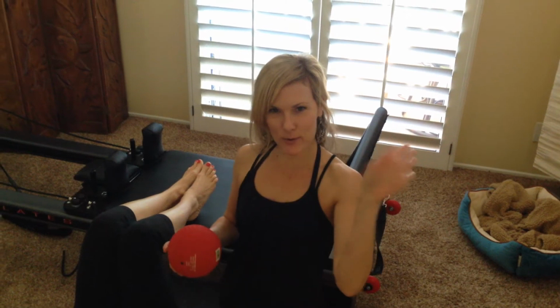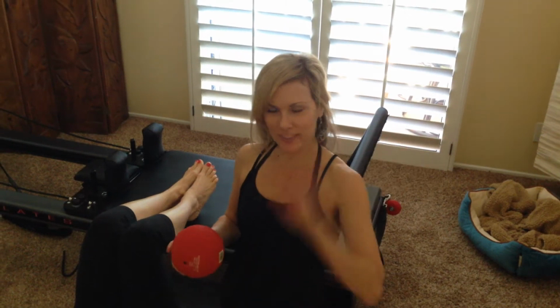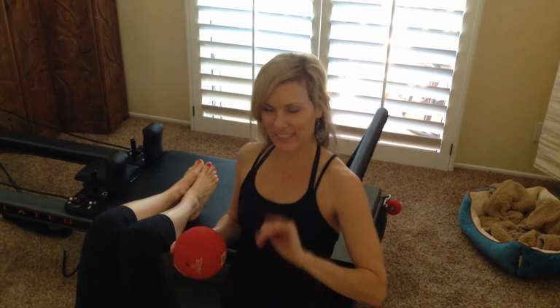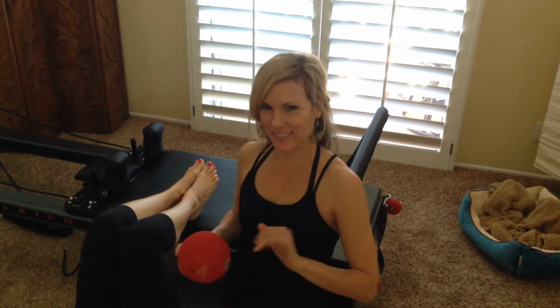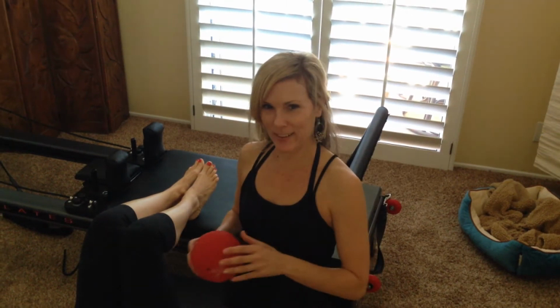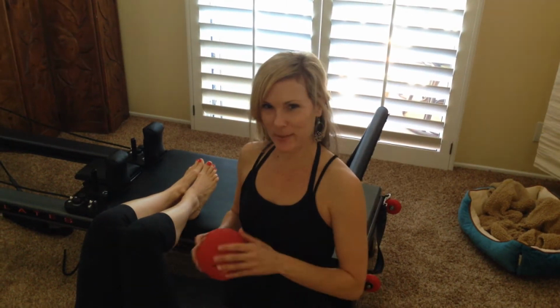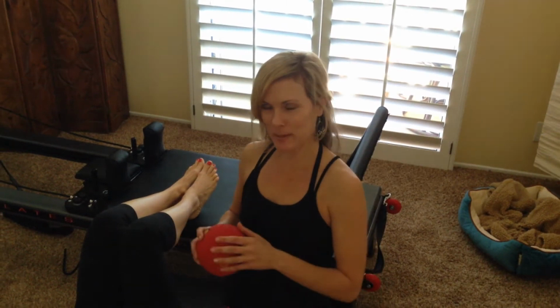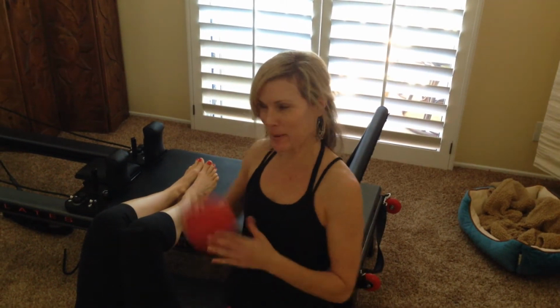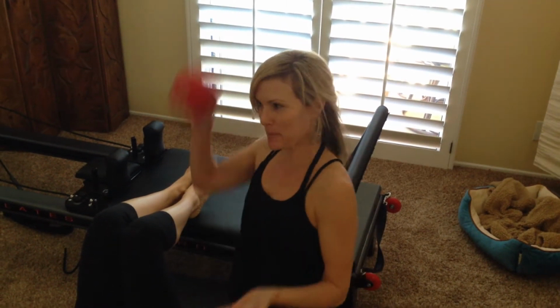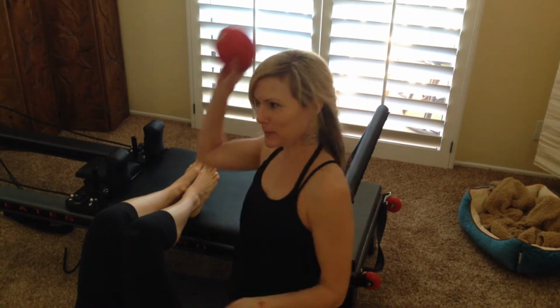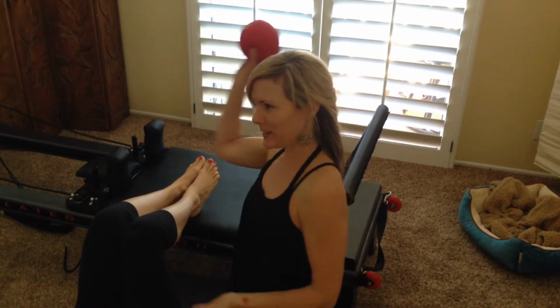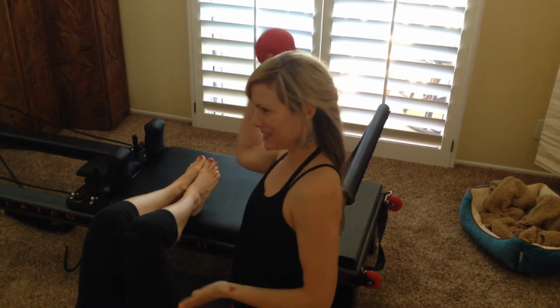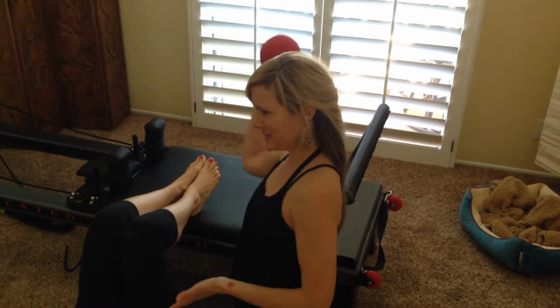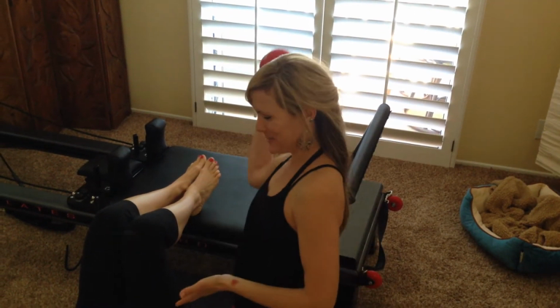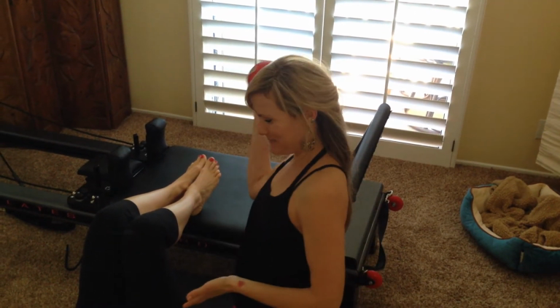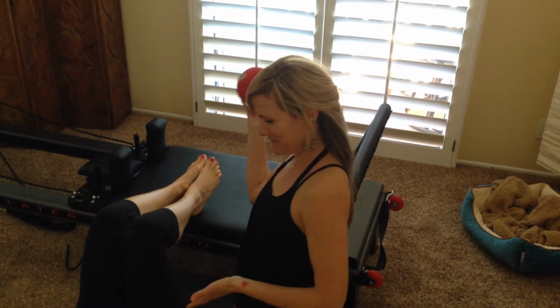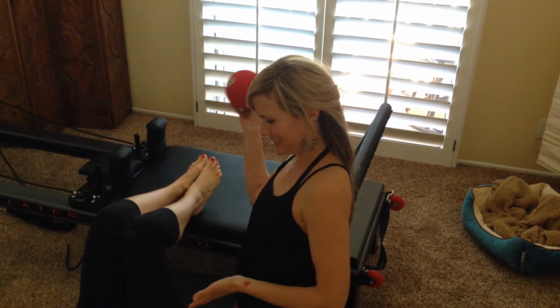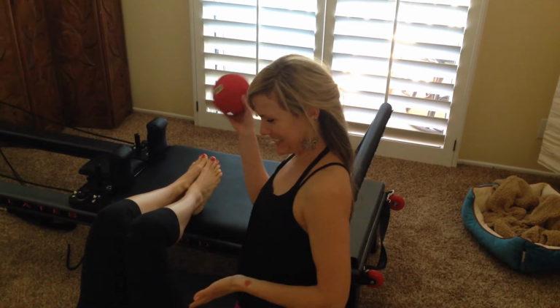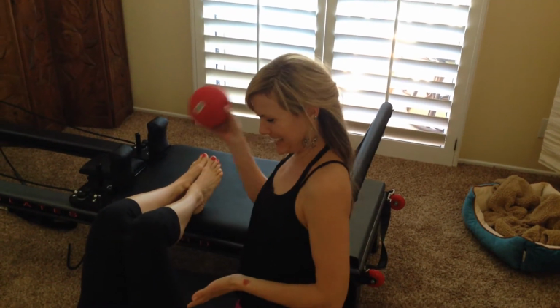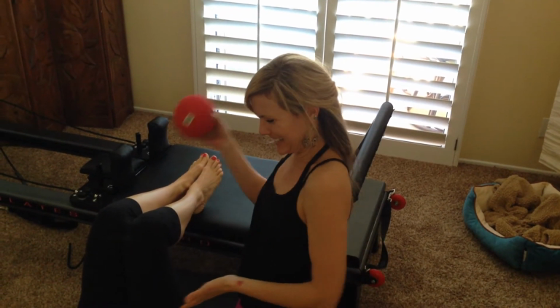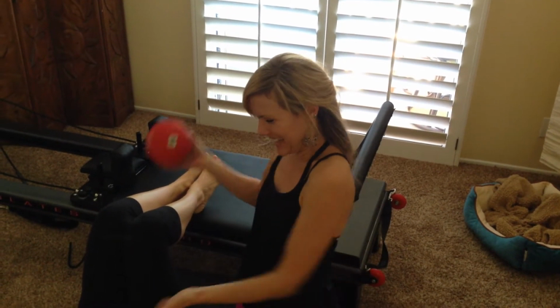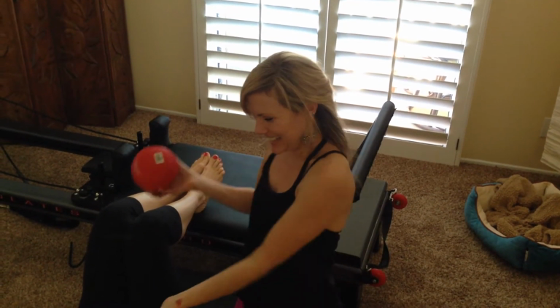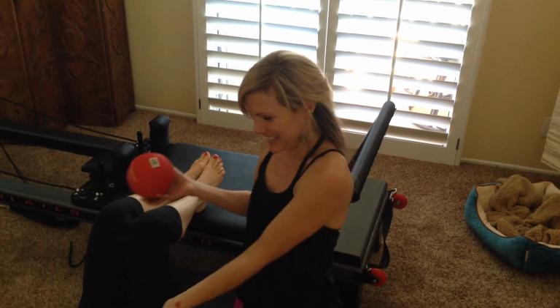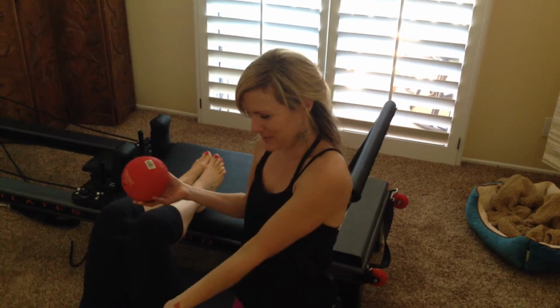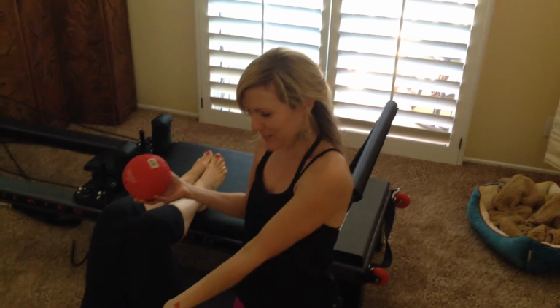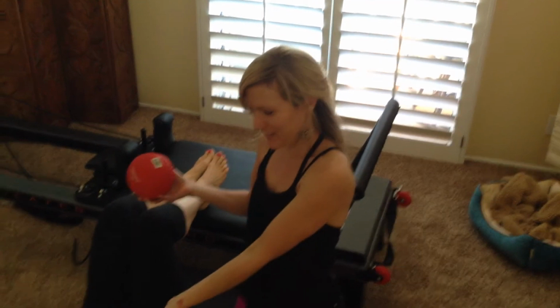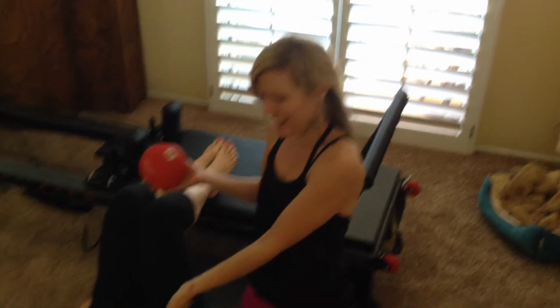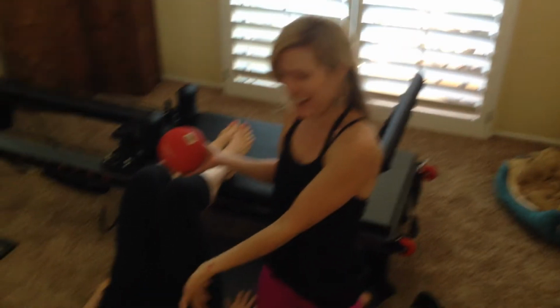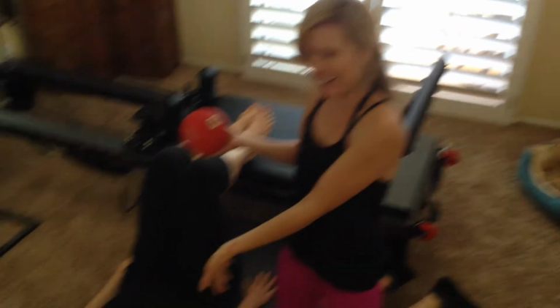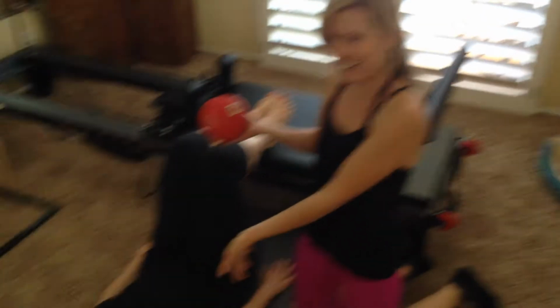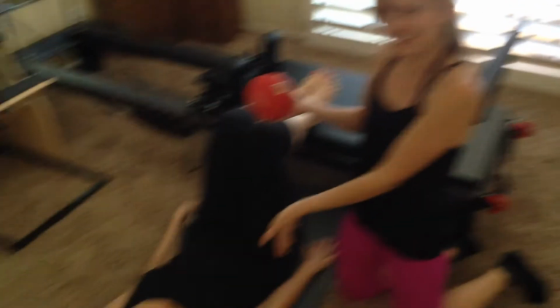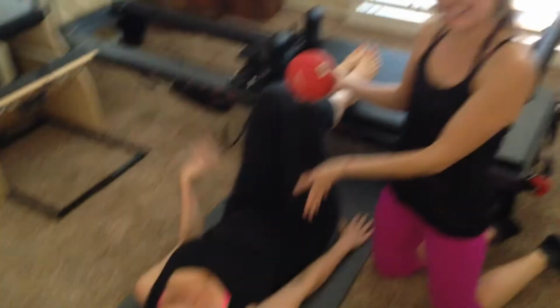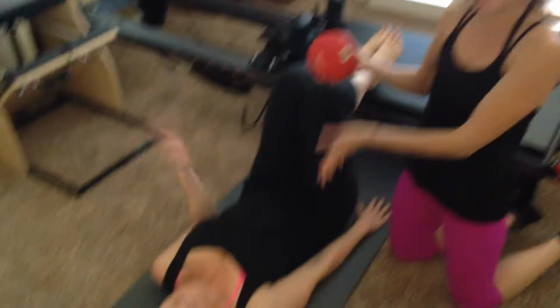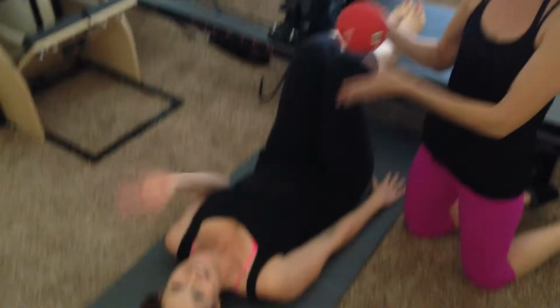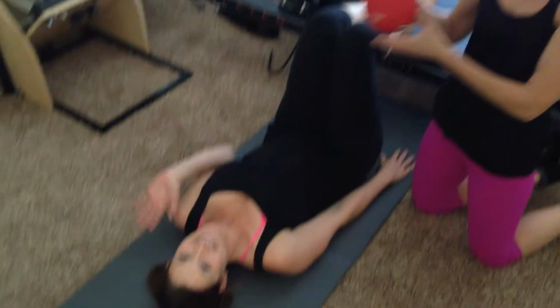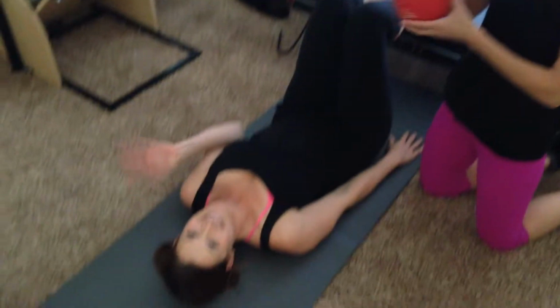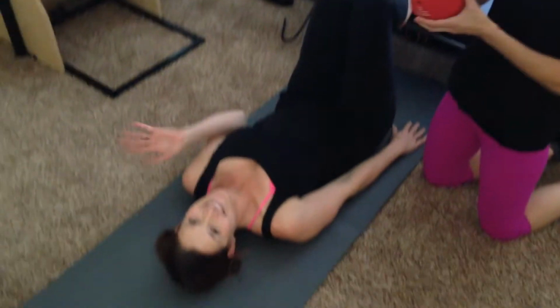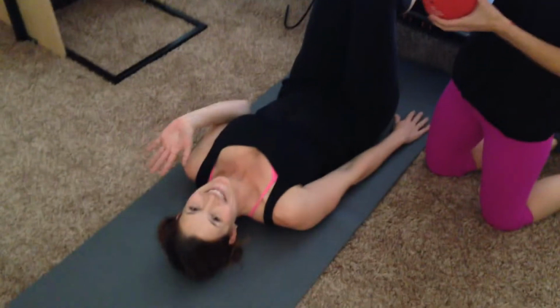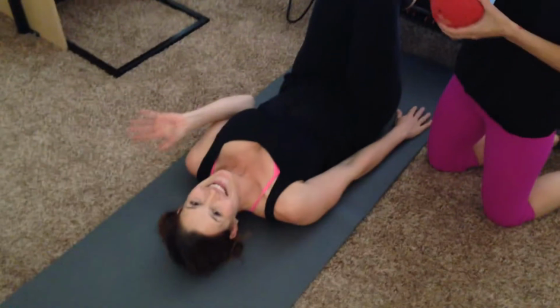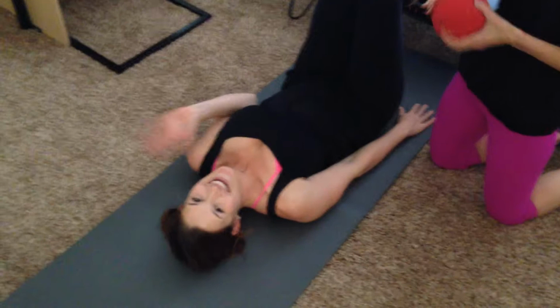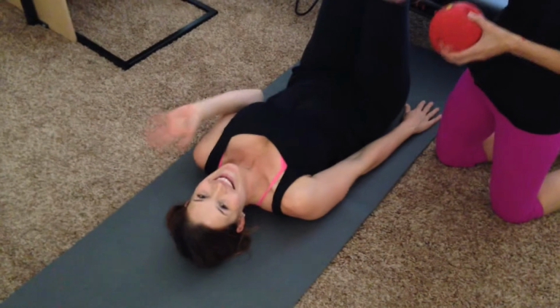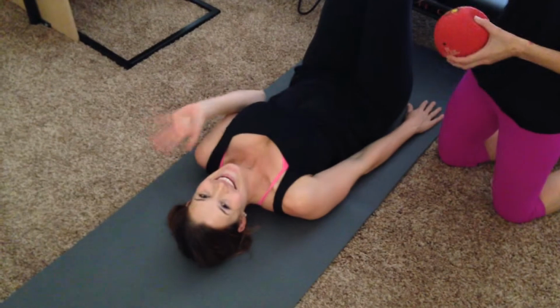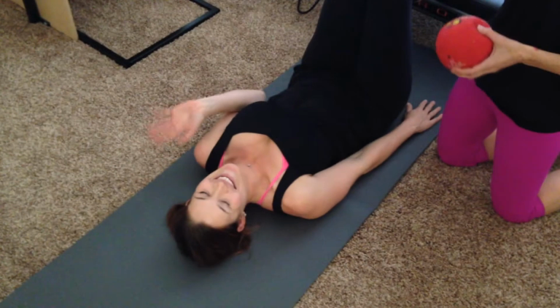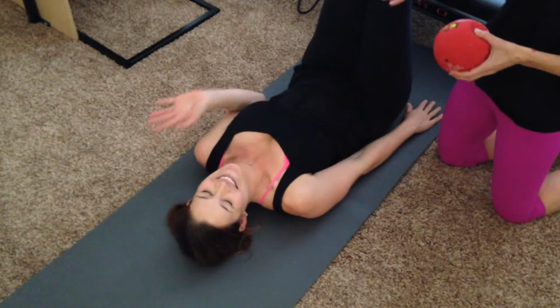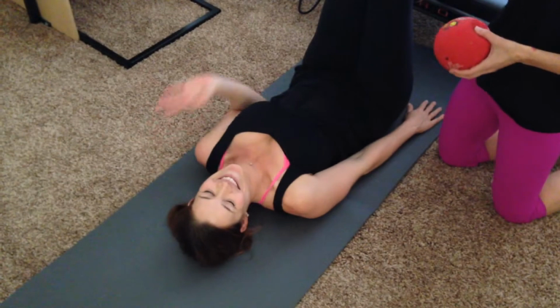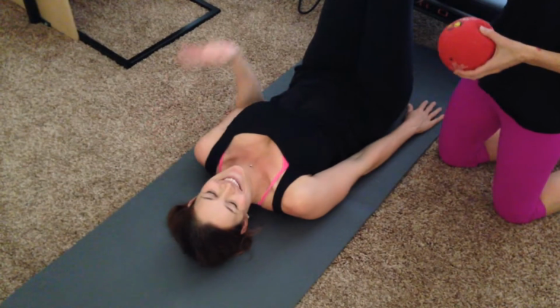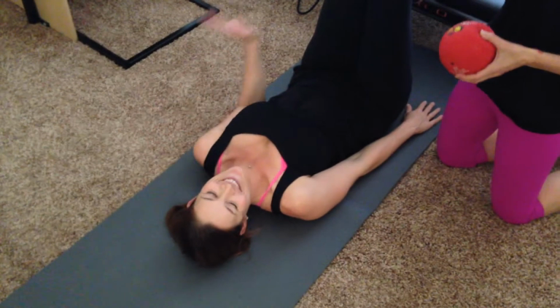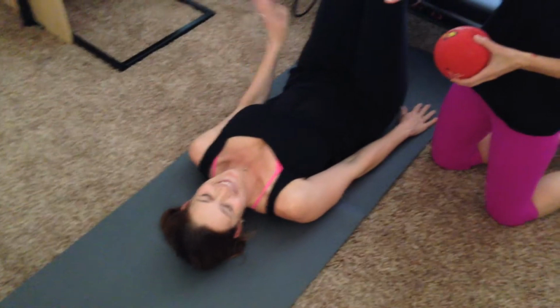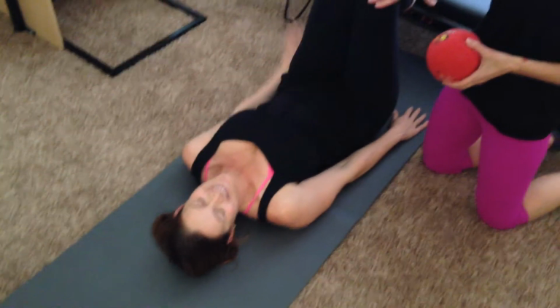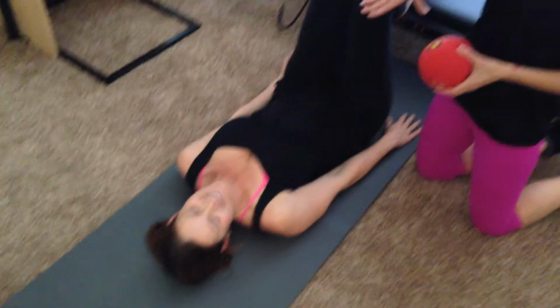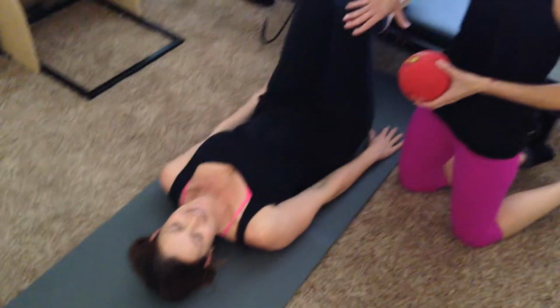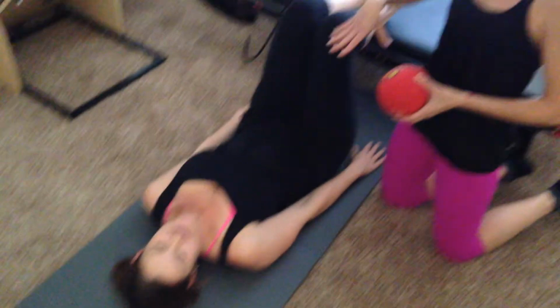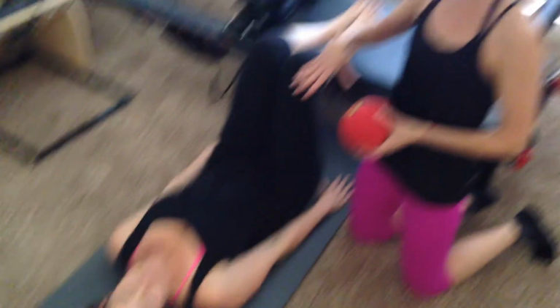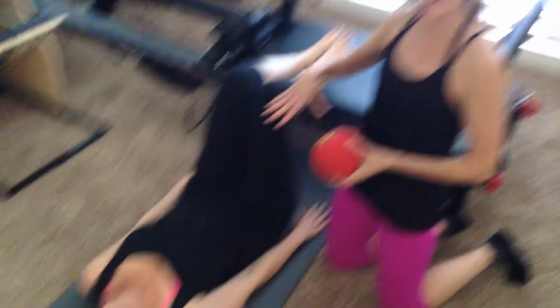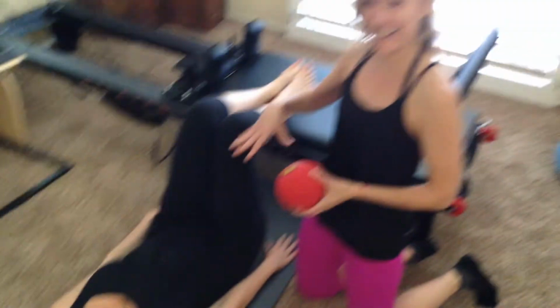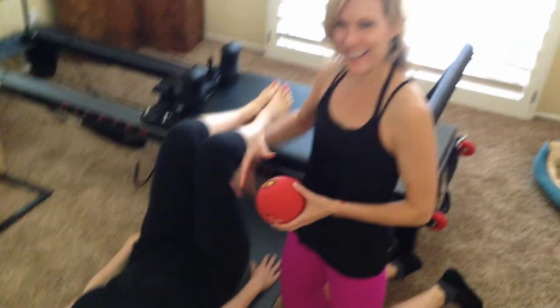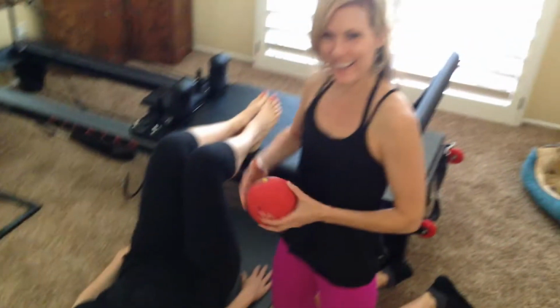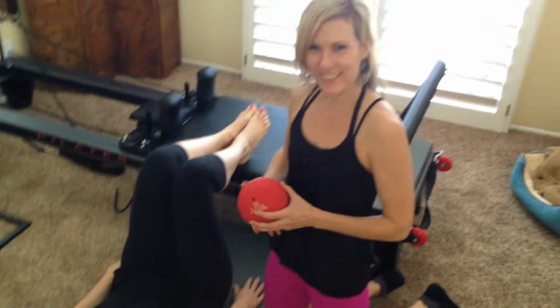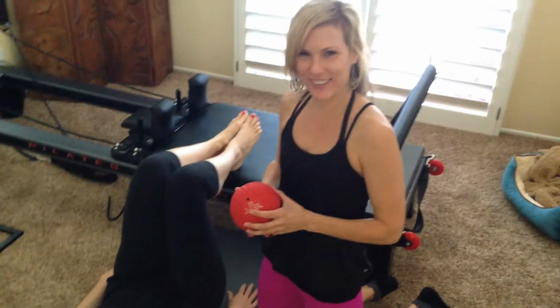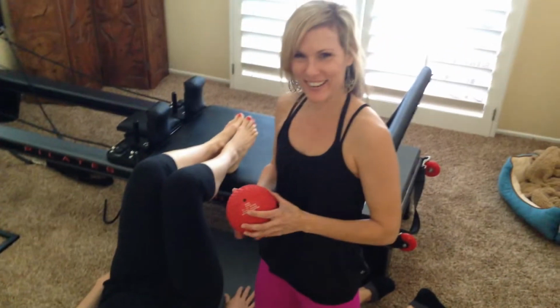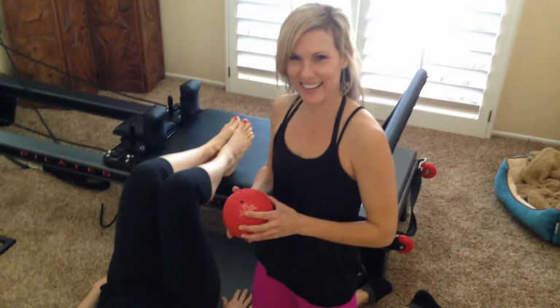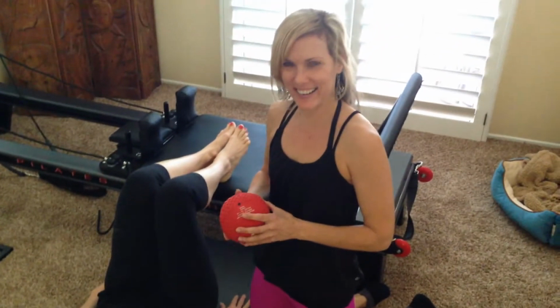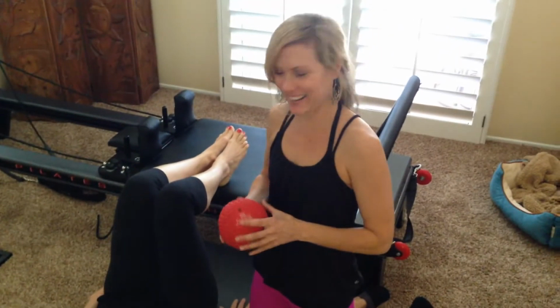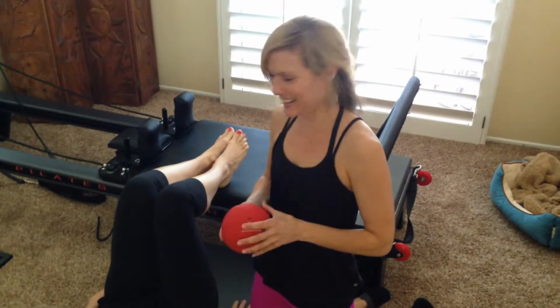Hello! Welcome to my Pilates room. This is my friend Erin. She's going to demonstrate some little booty work for you here.